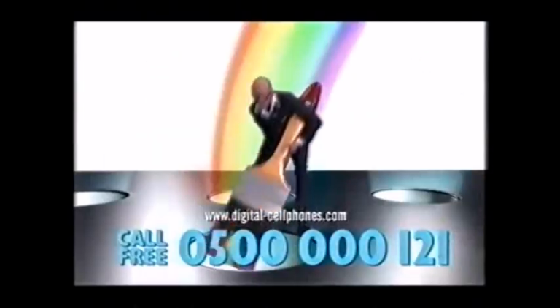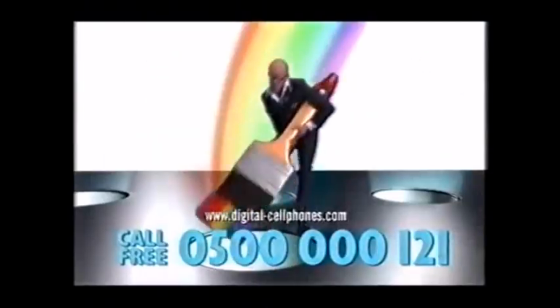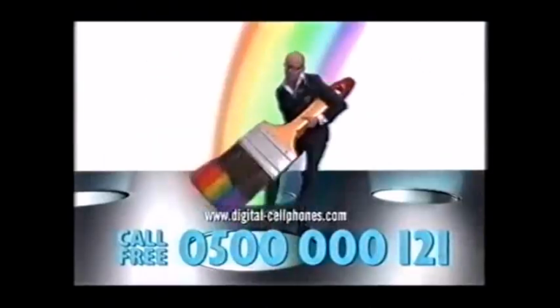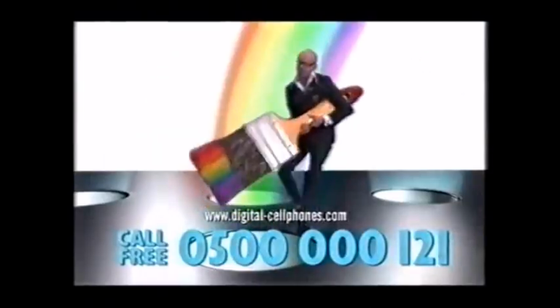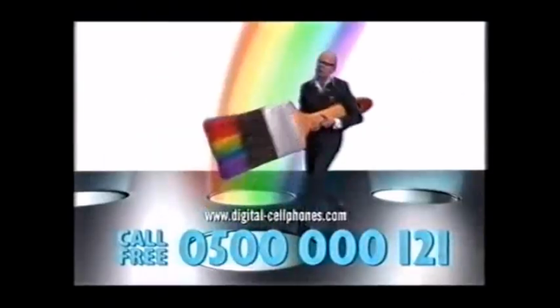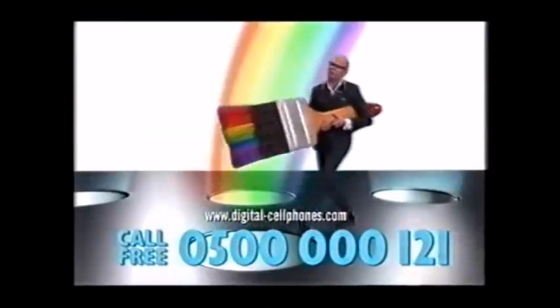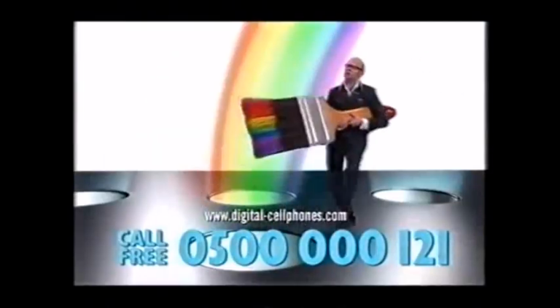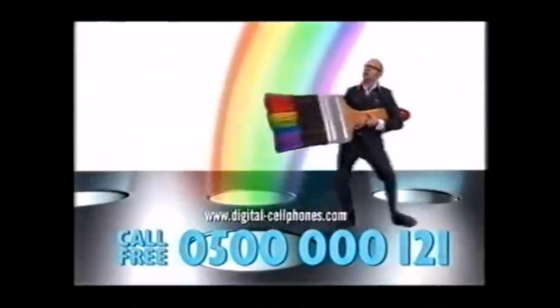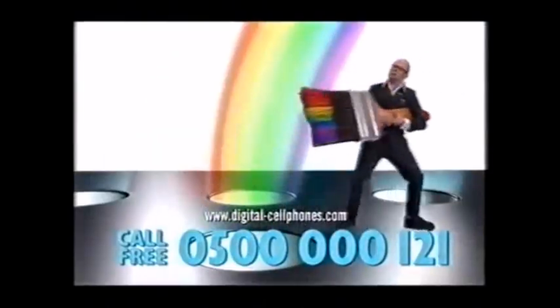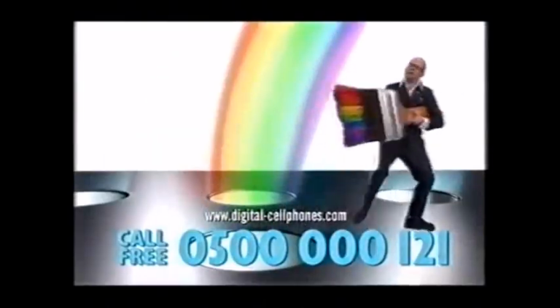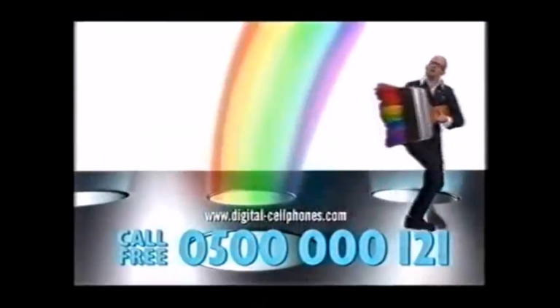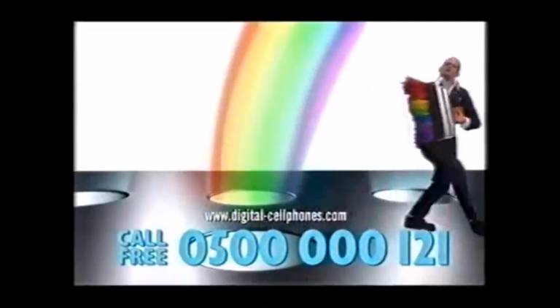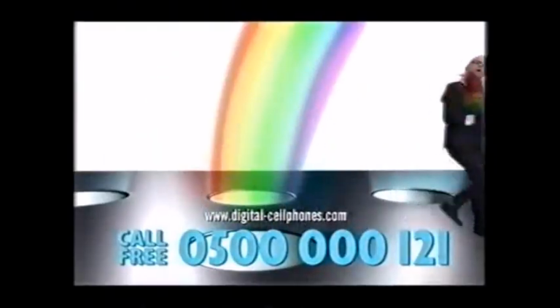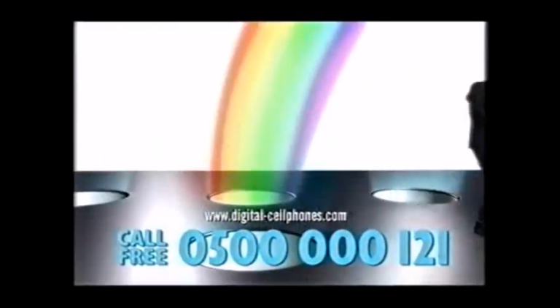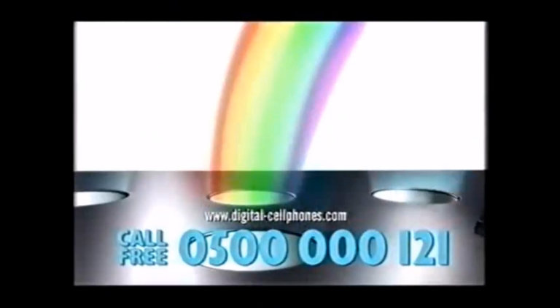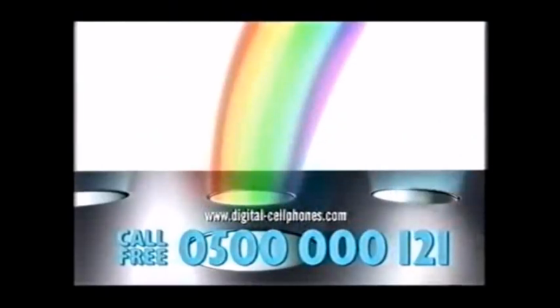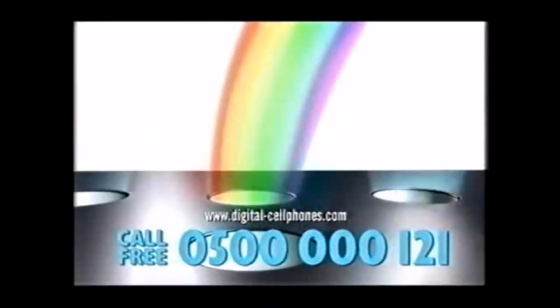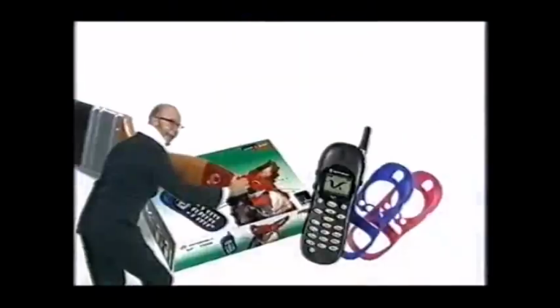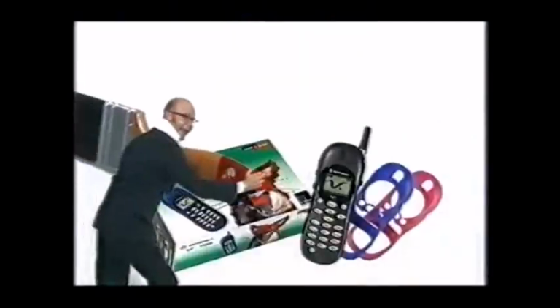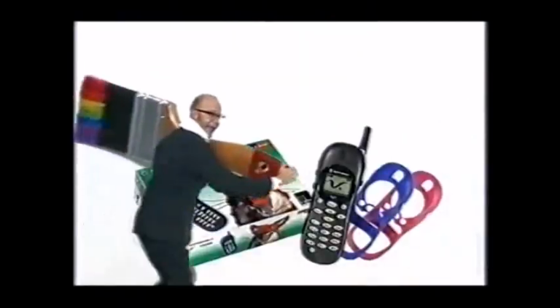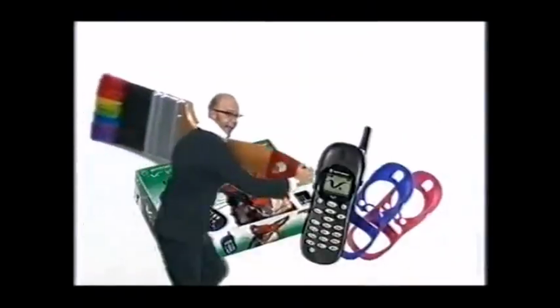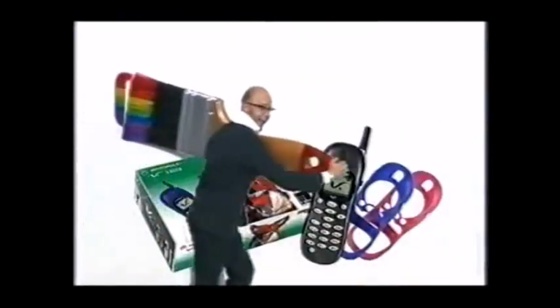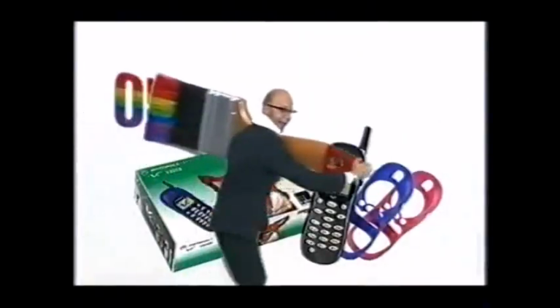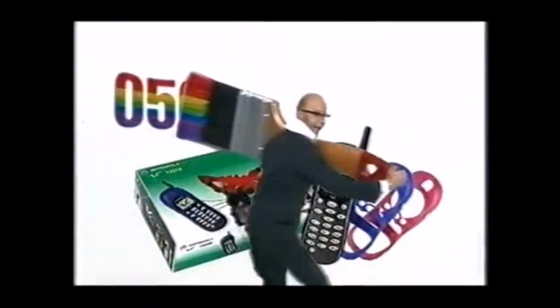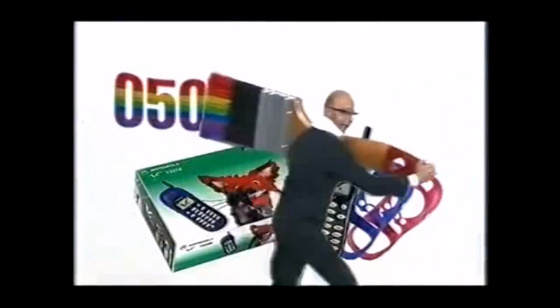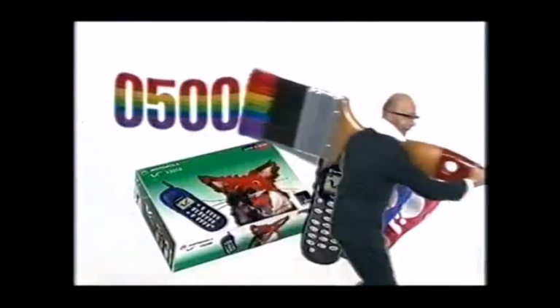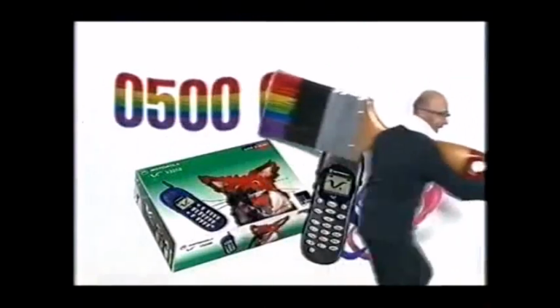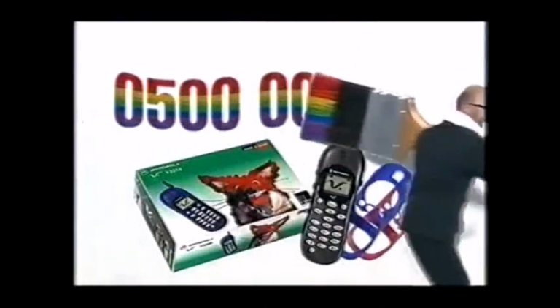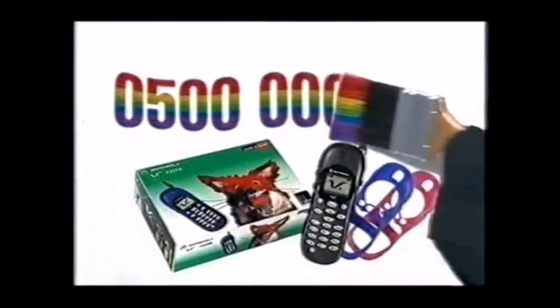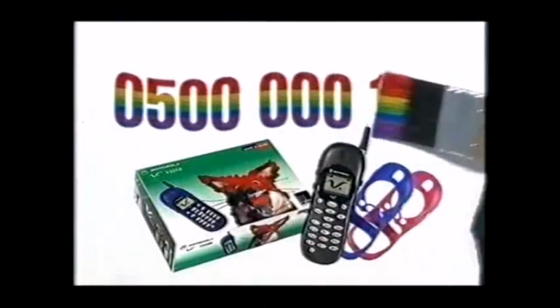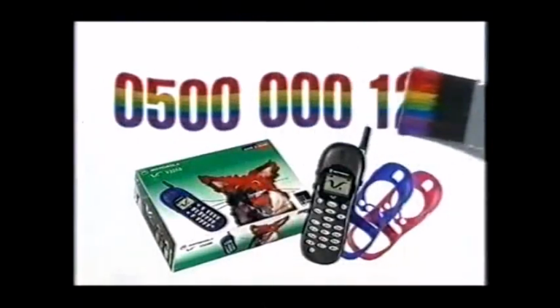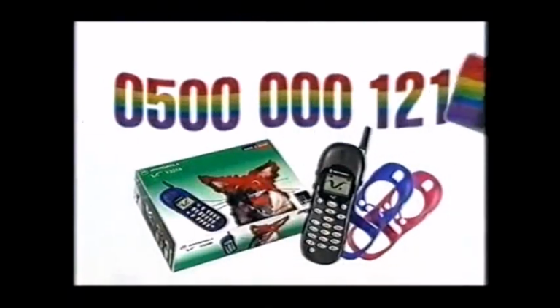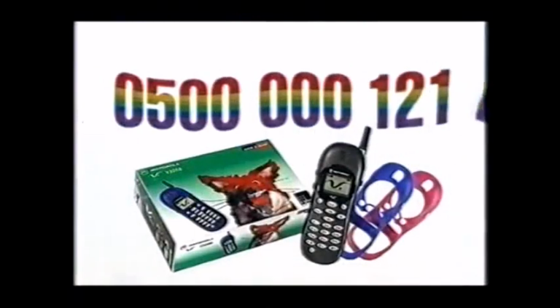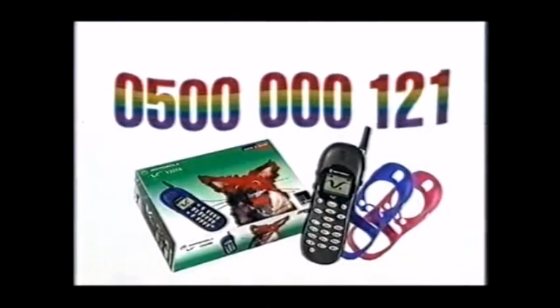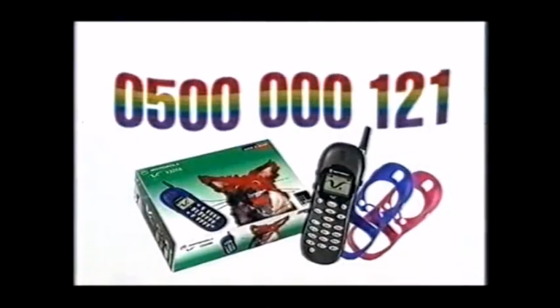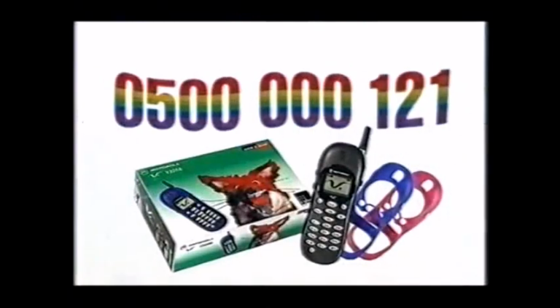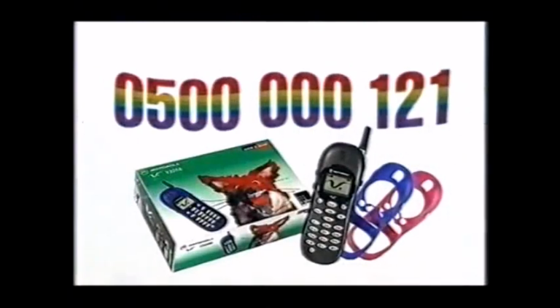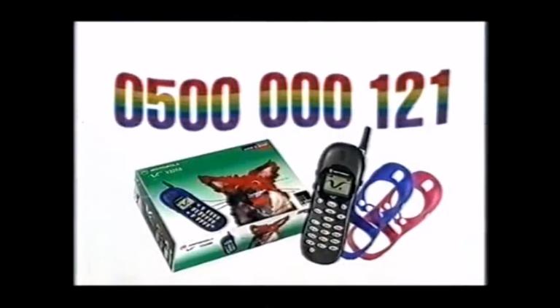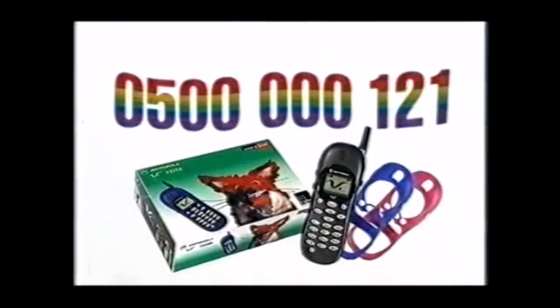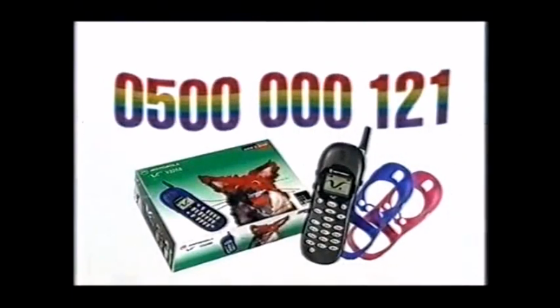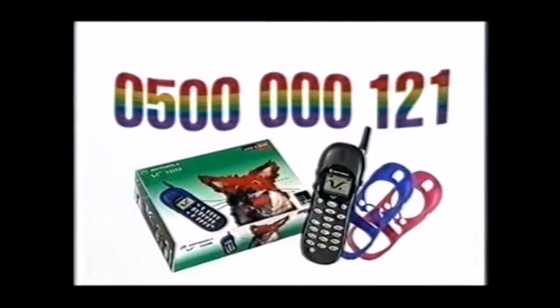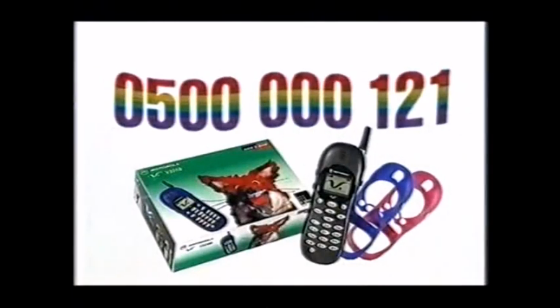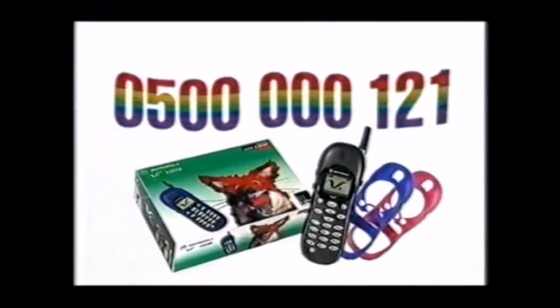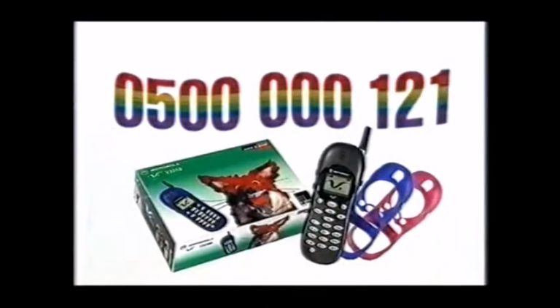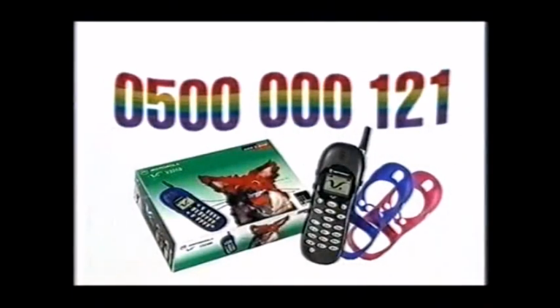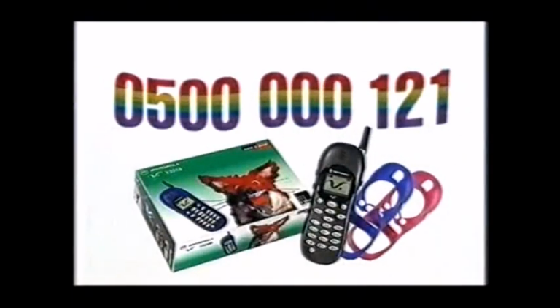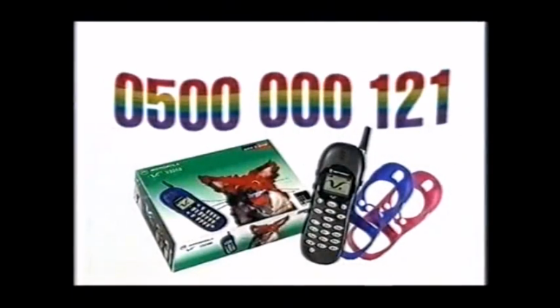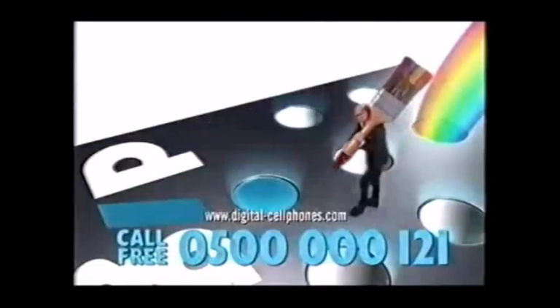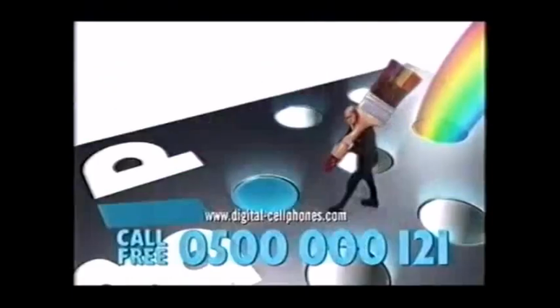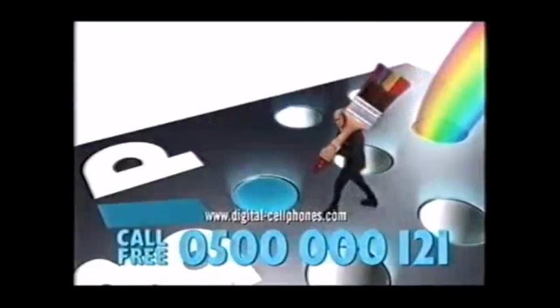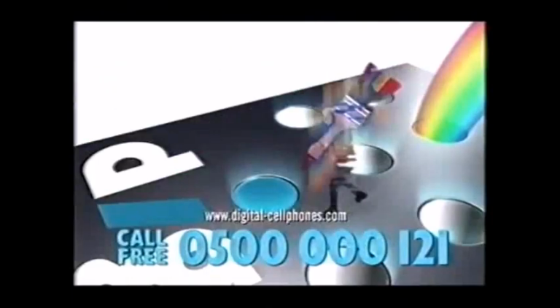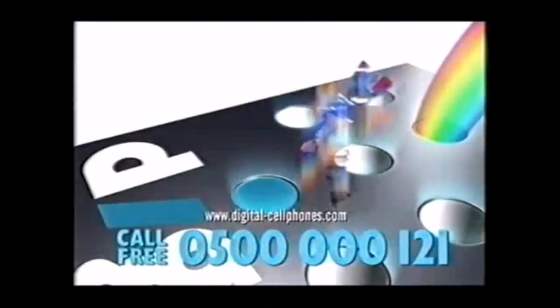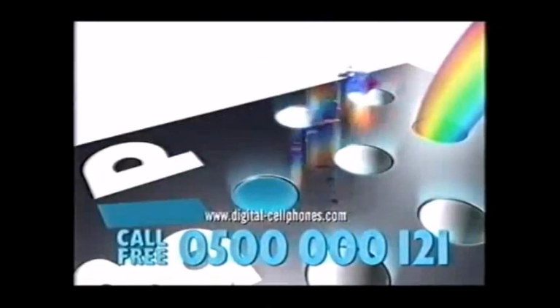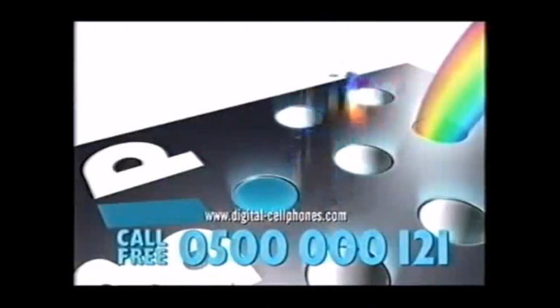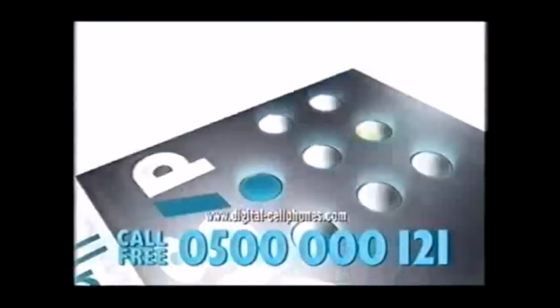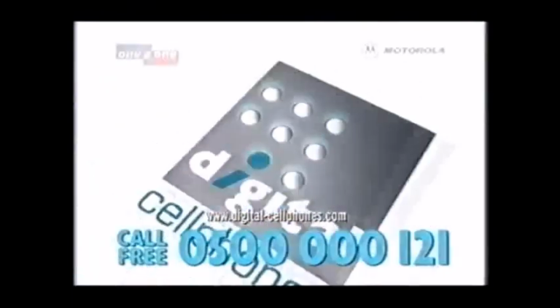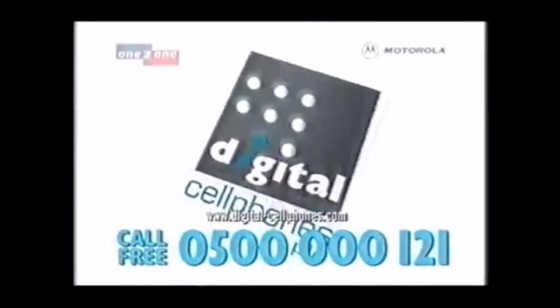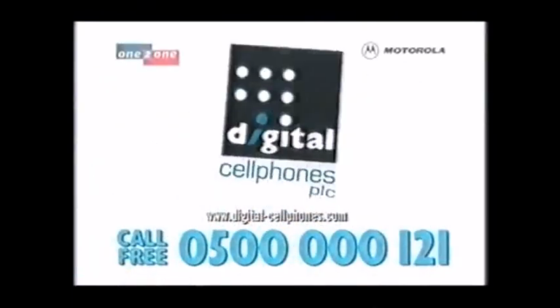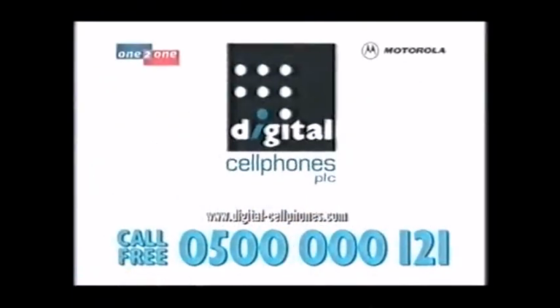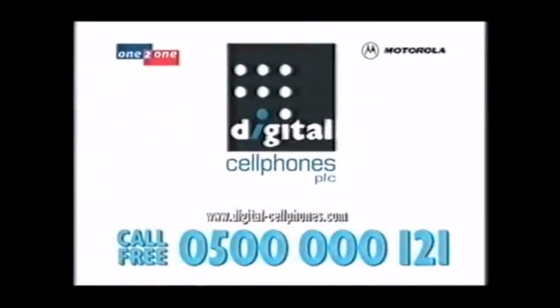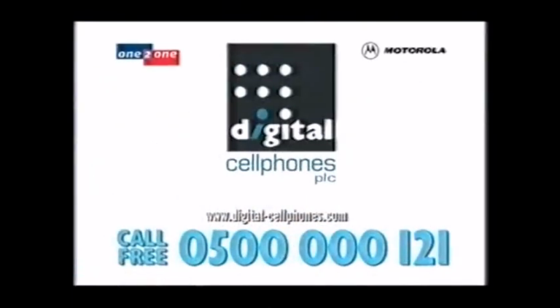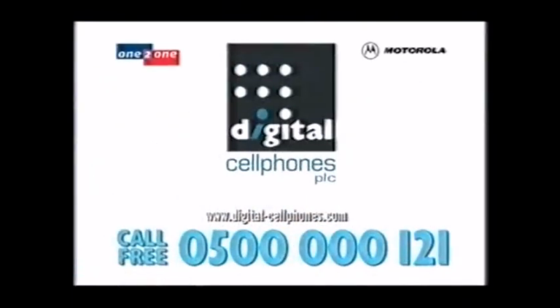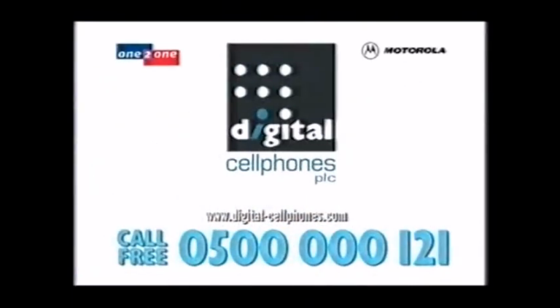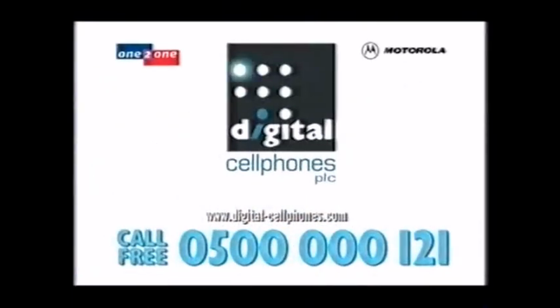Order your free Motorola V2288 mobile internet phone now on 0500-000-121.